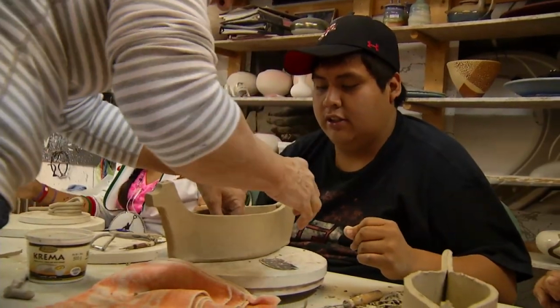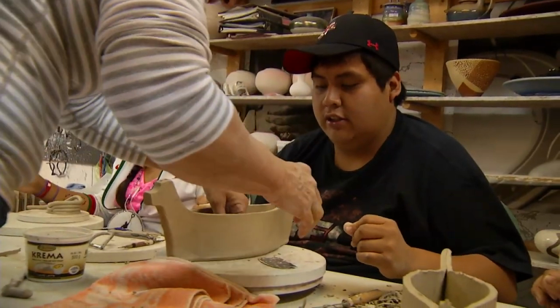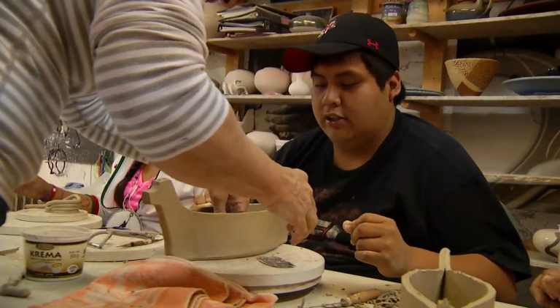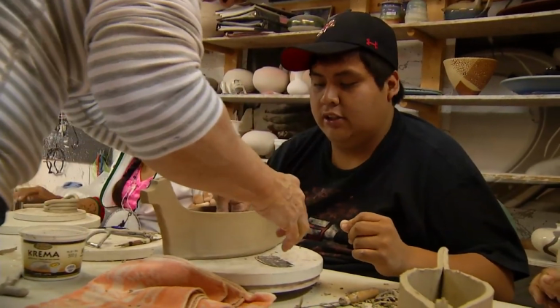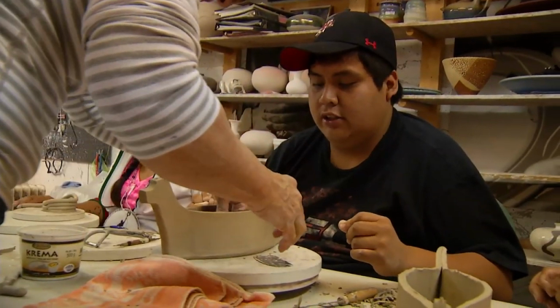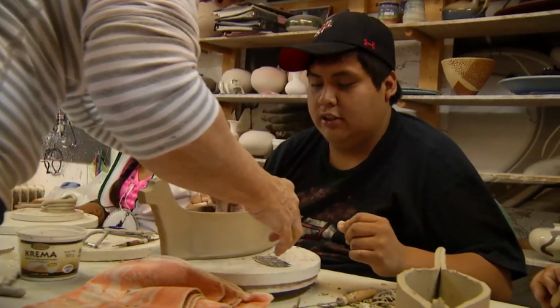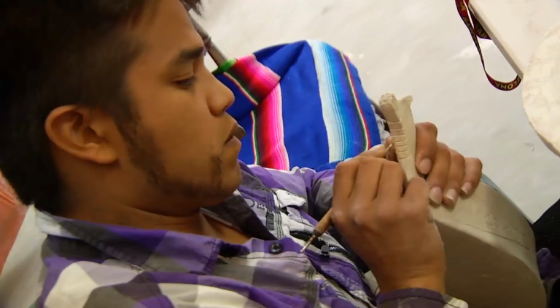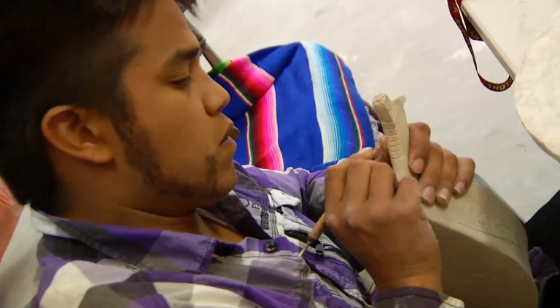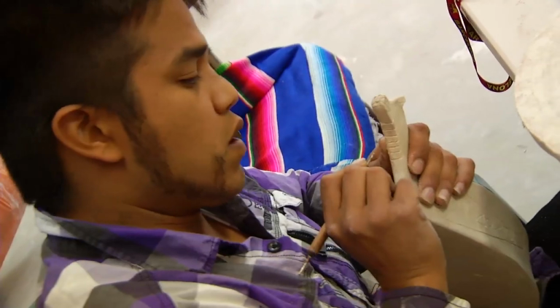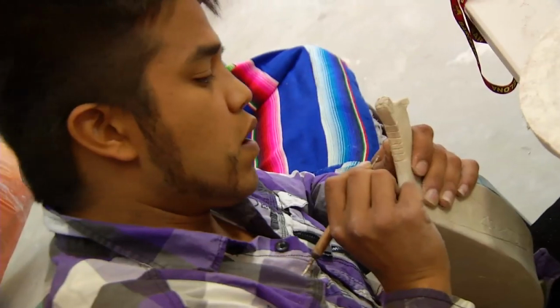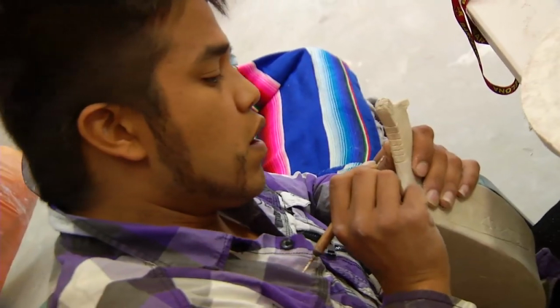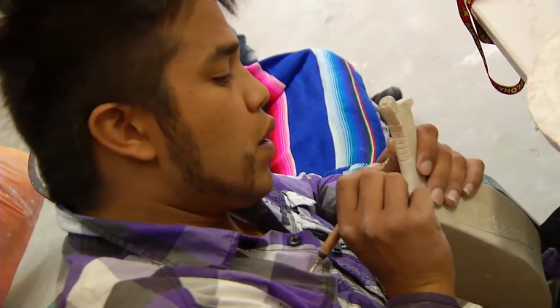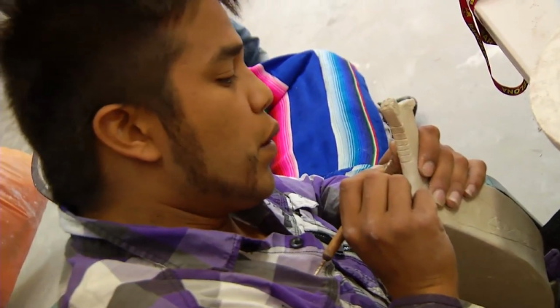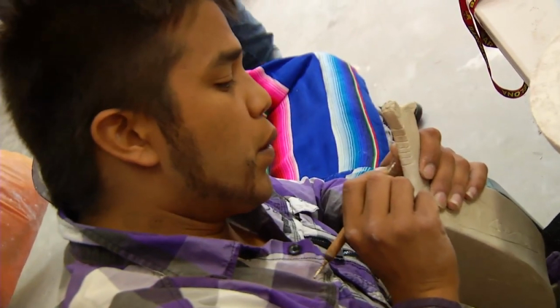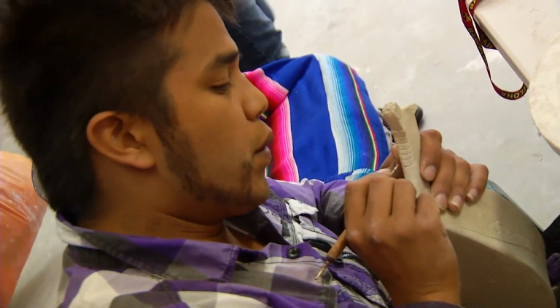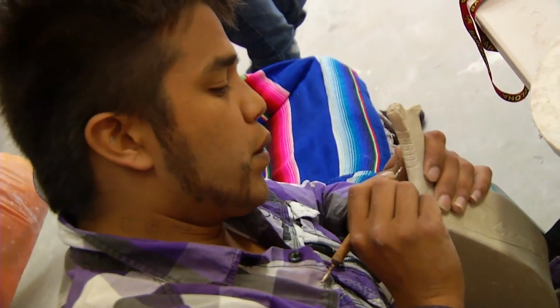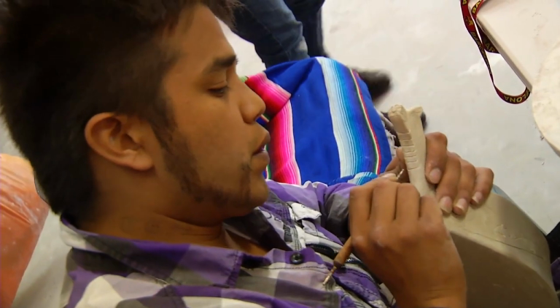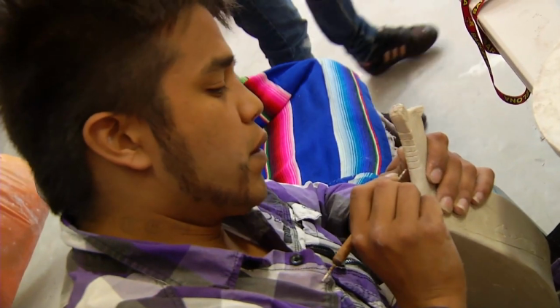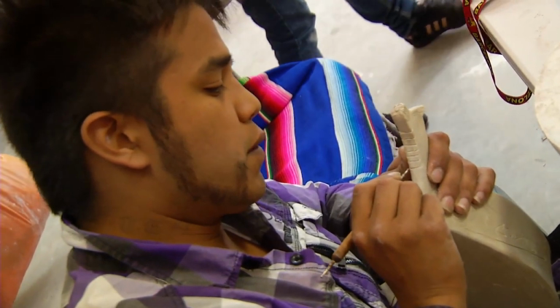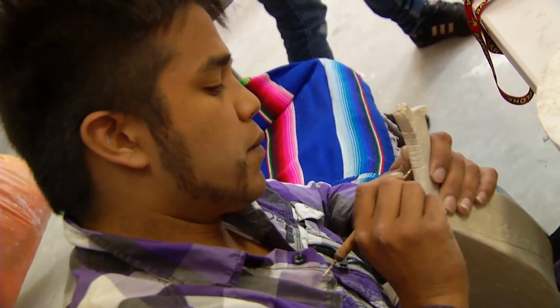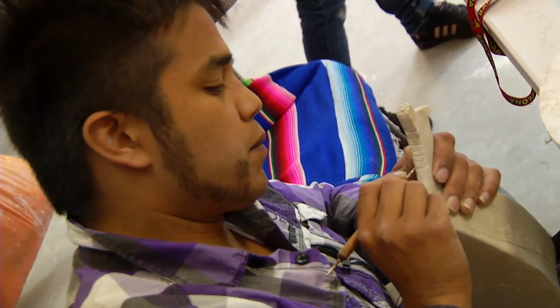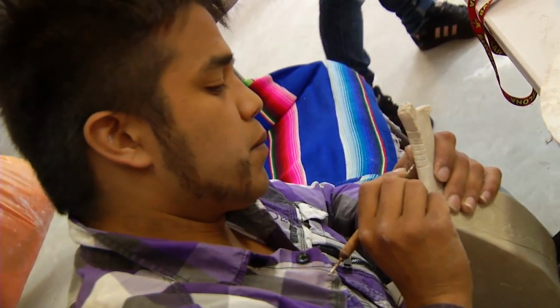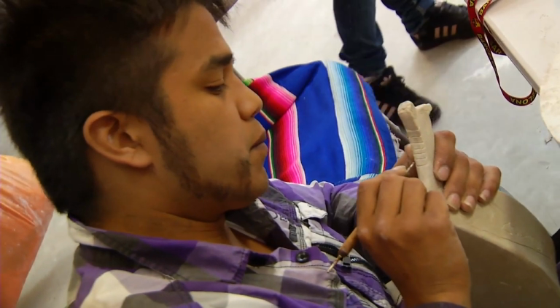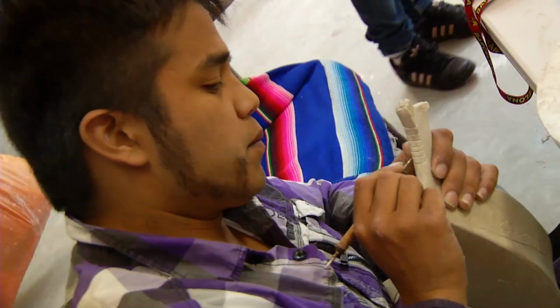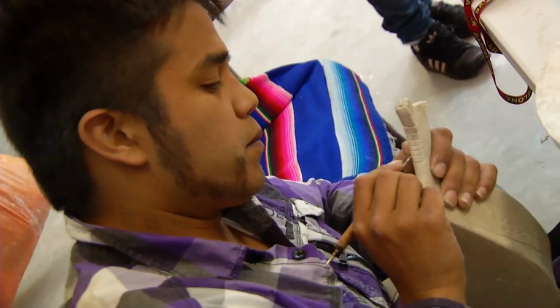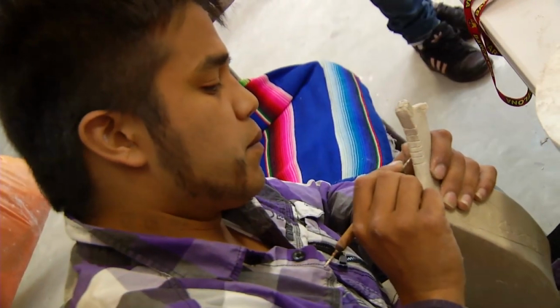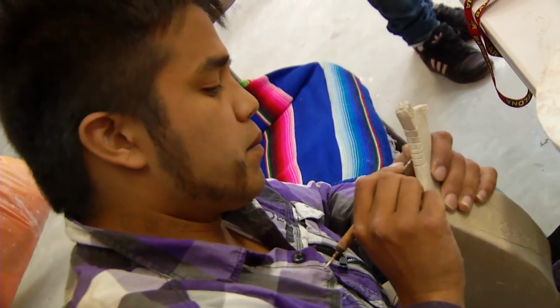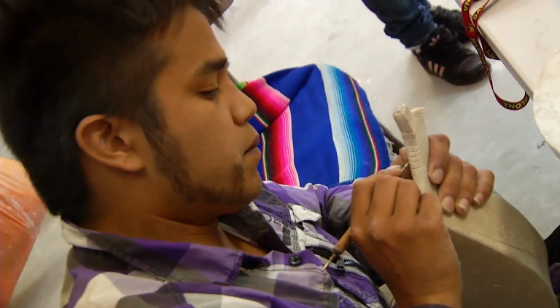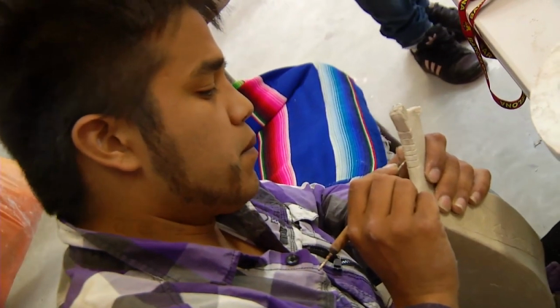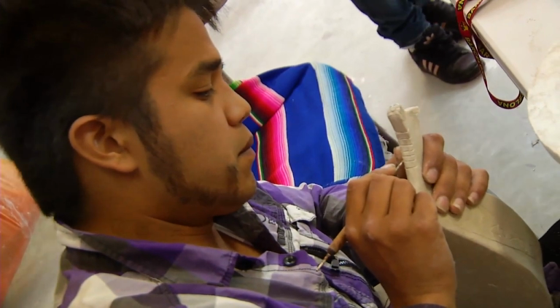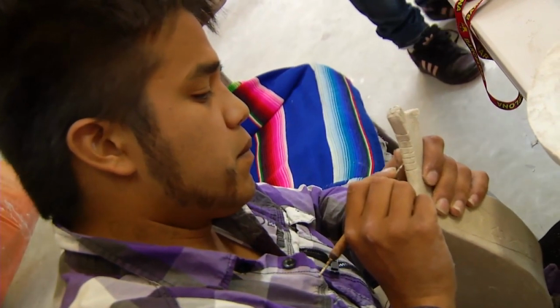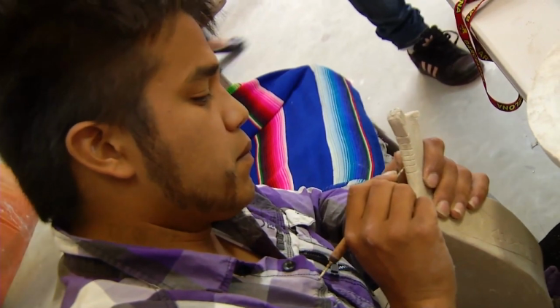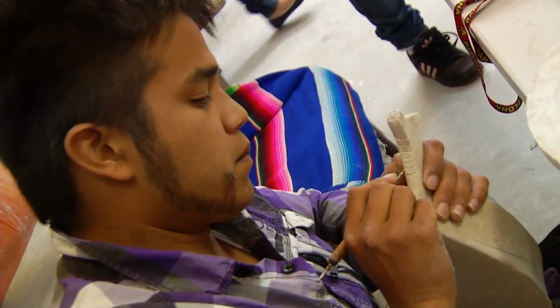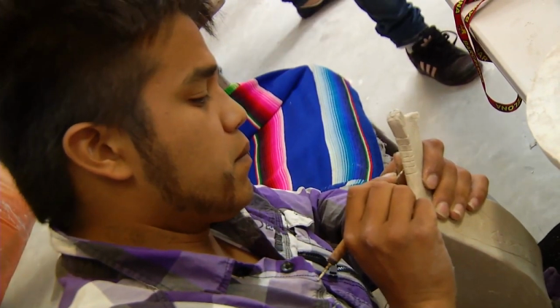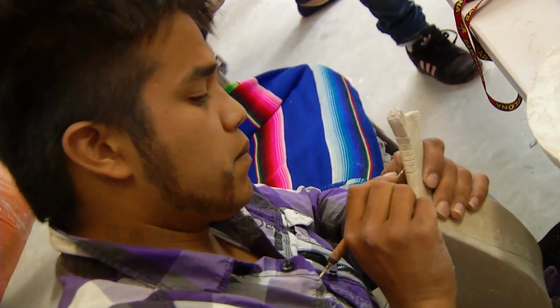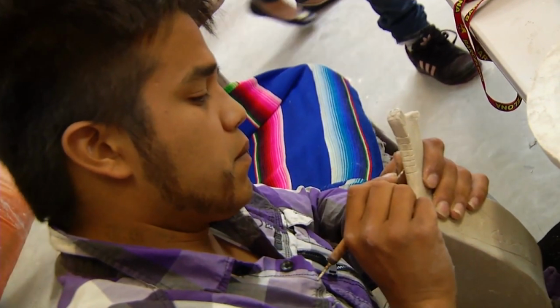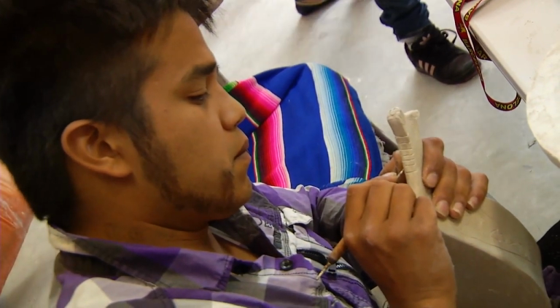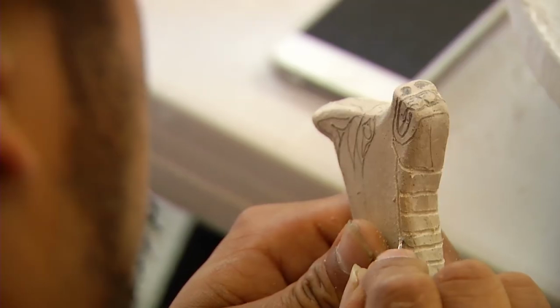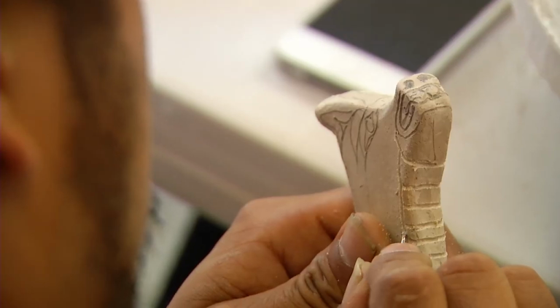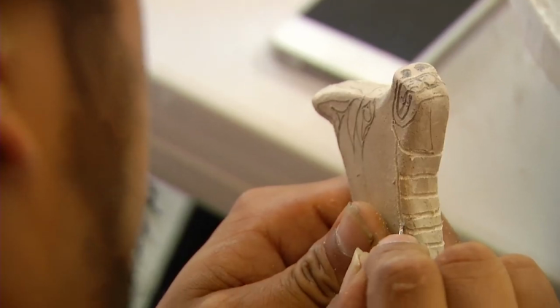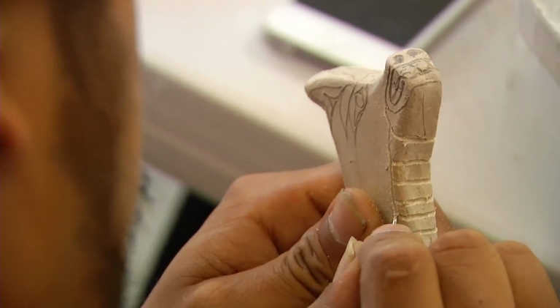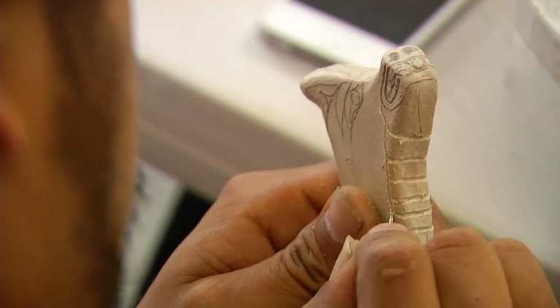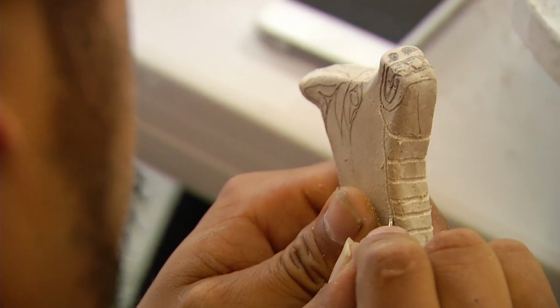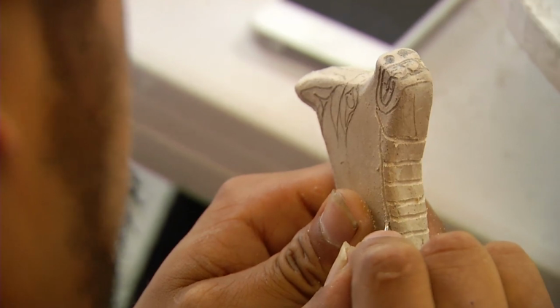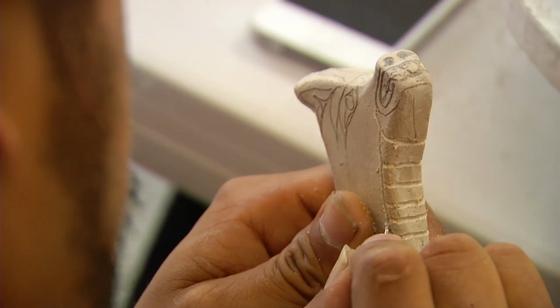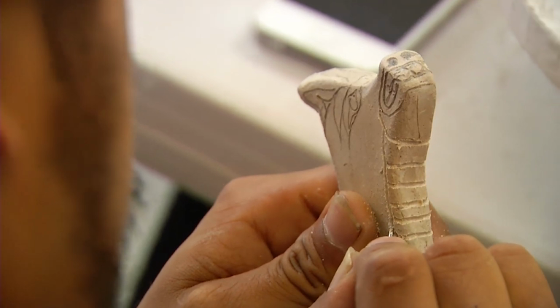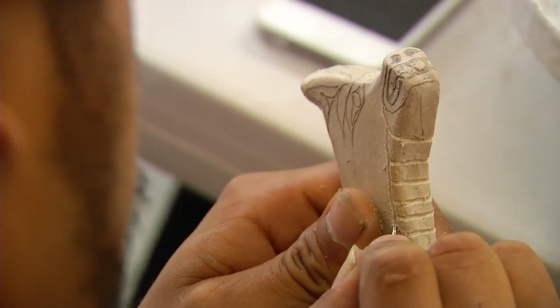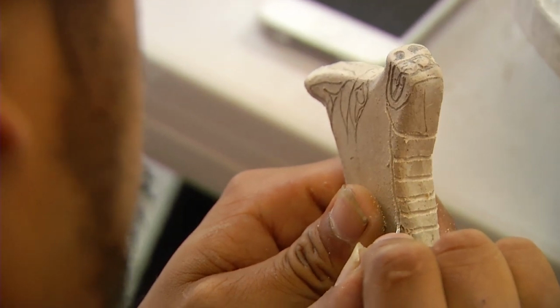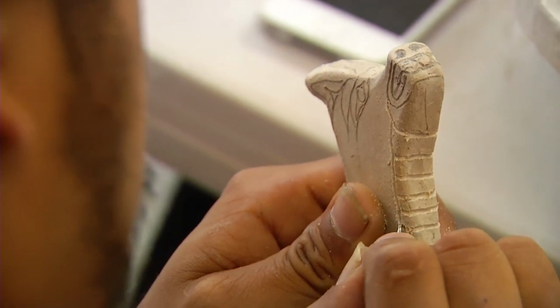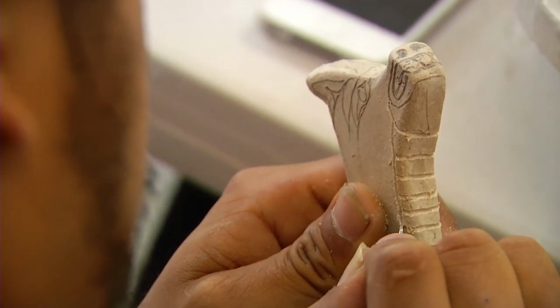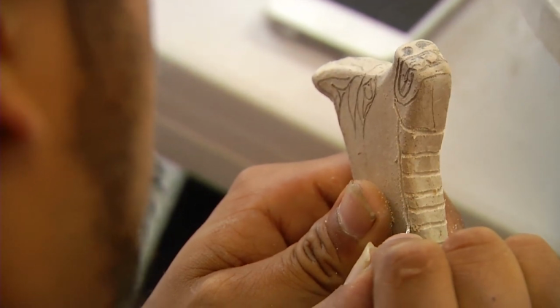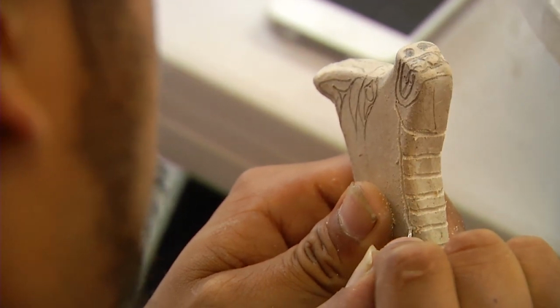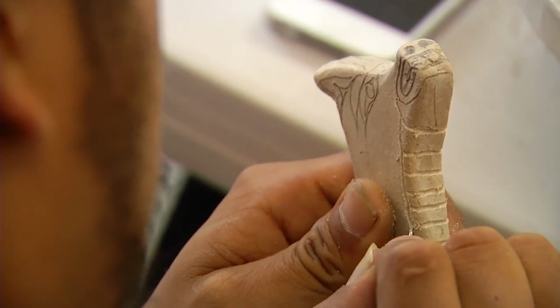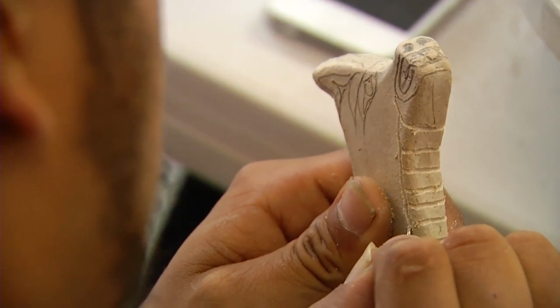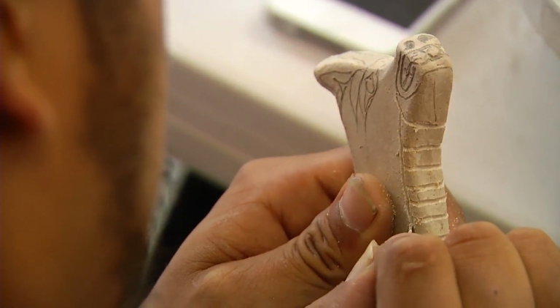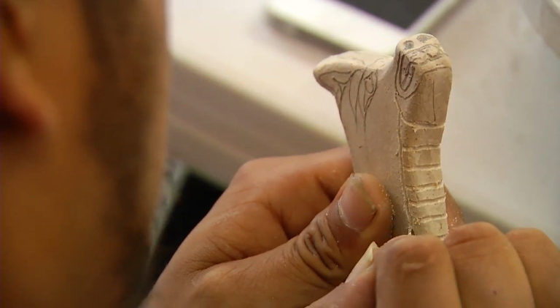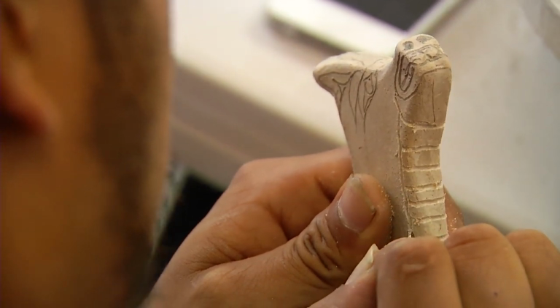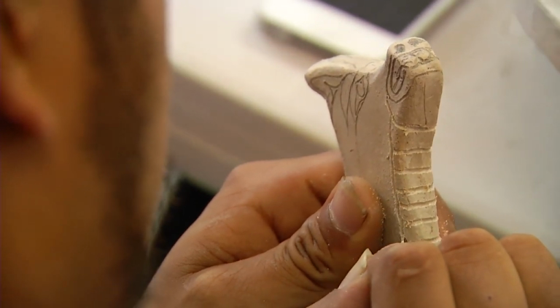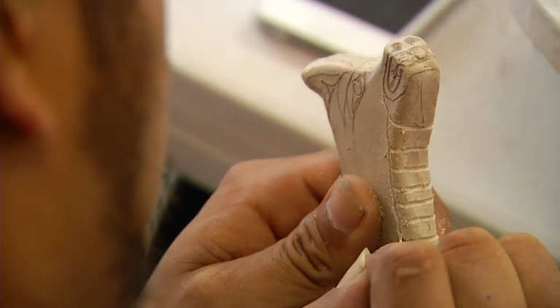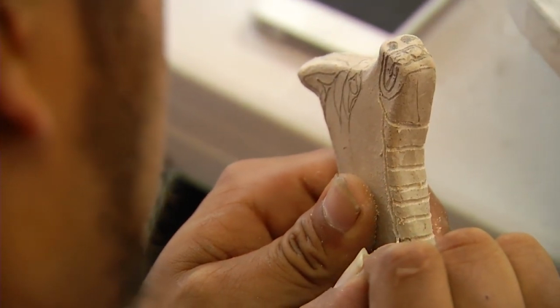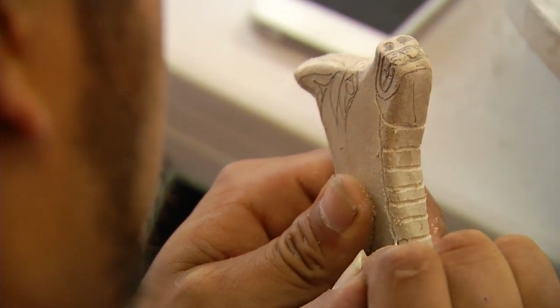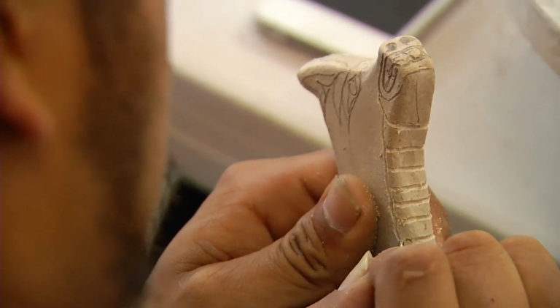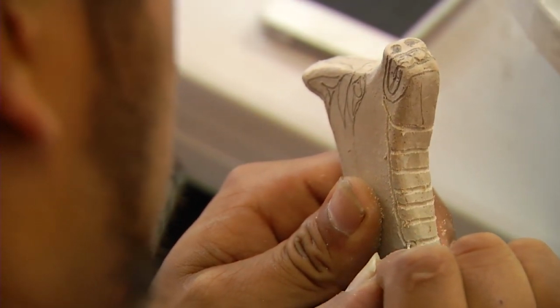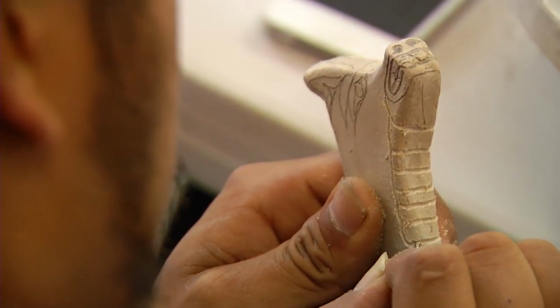Students will get to keep the pieces that they make, but perhaps just as valuable, they will also keep the knowledge. In Ladysmith, I'm Kelly Robinson.